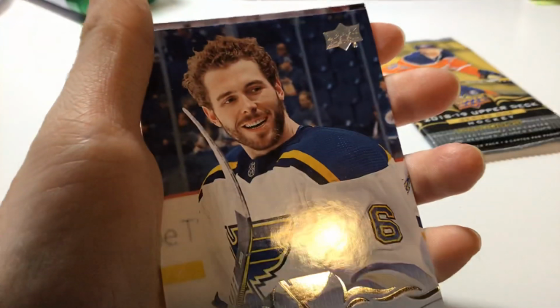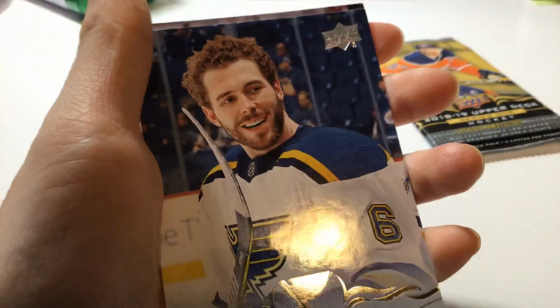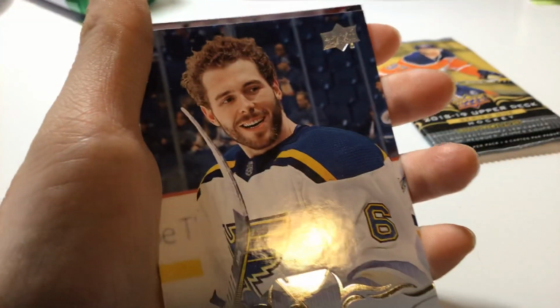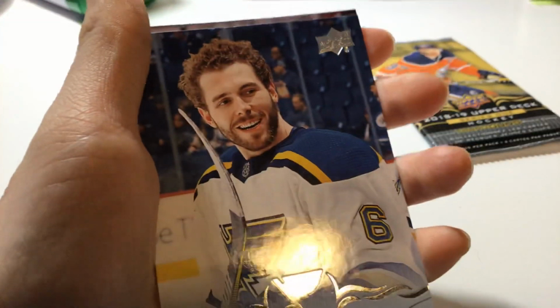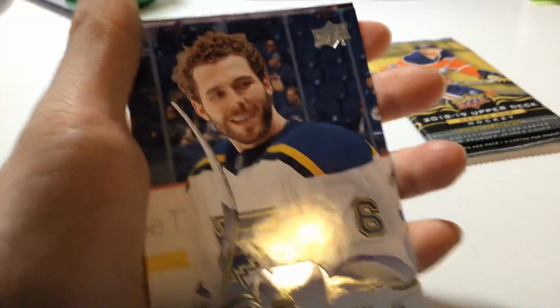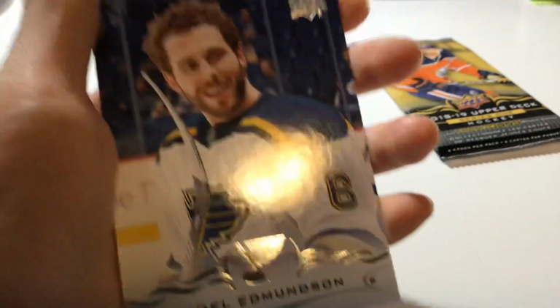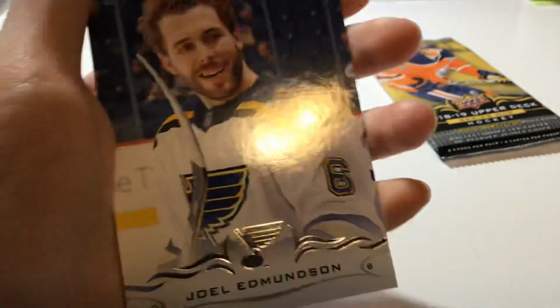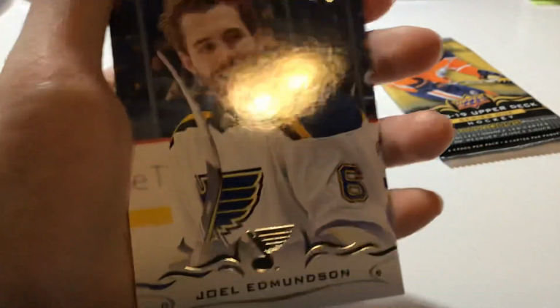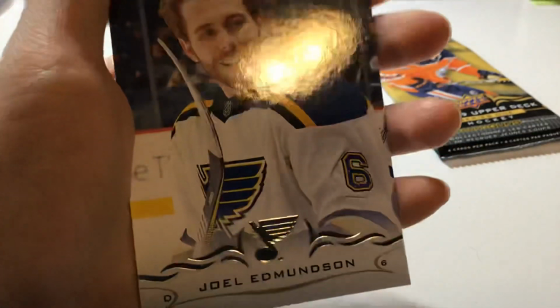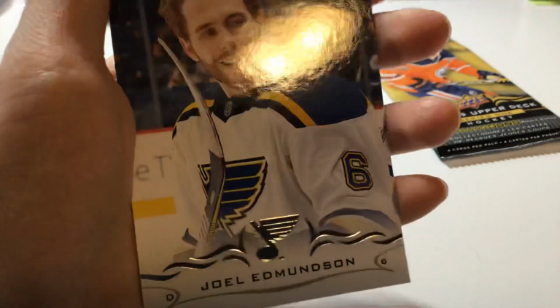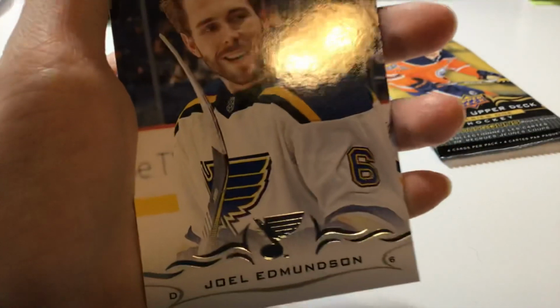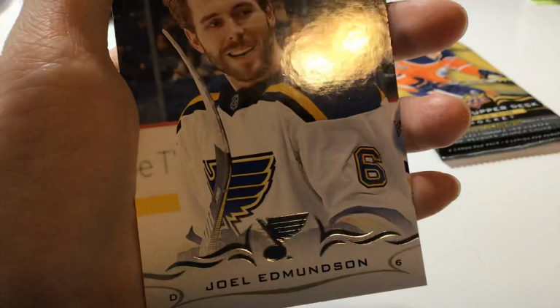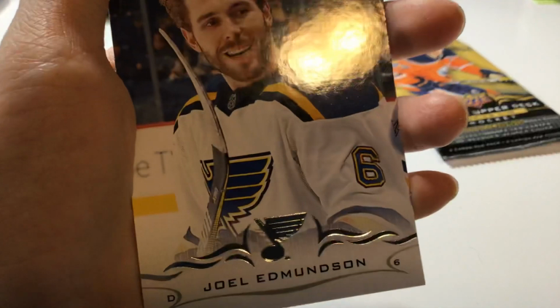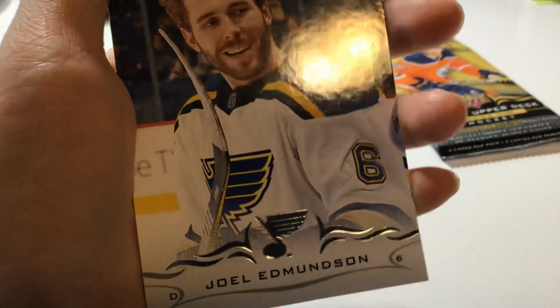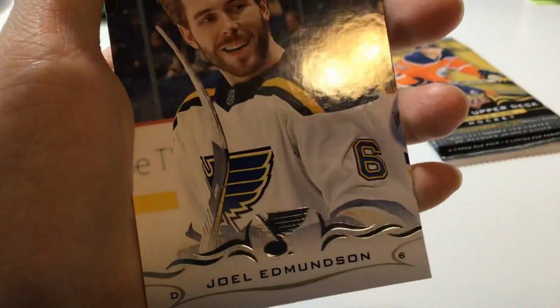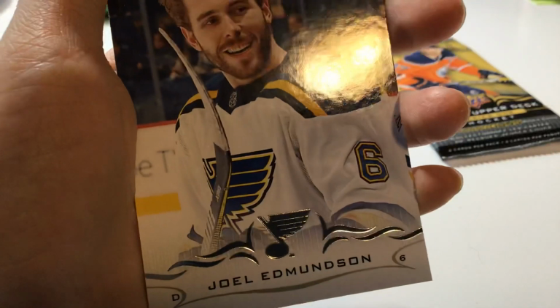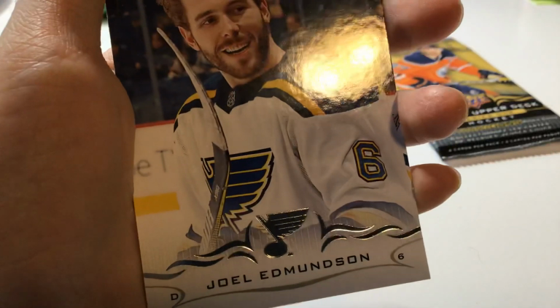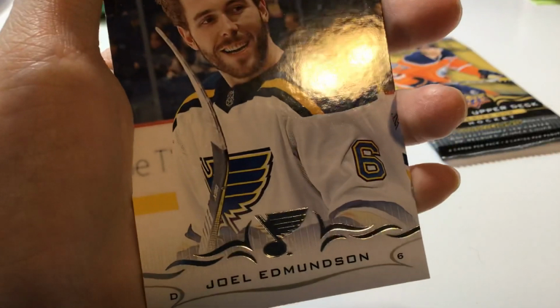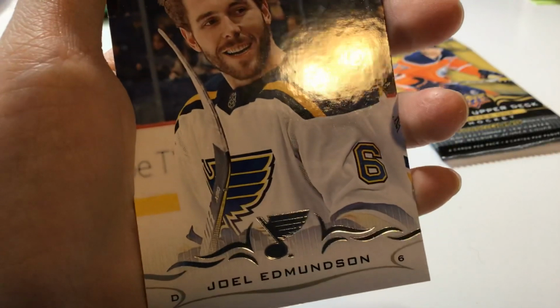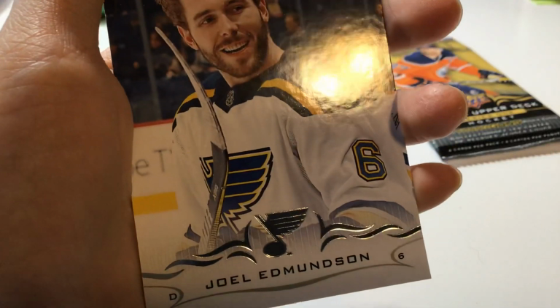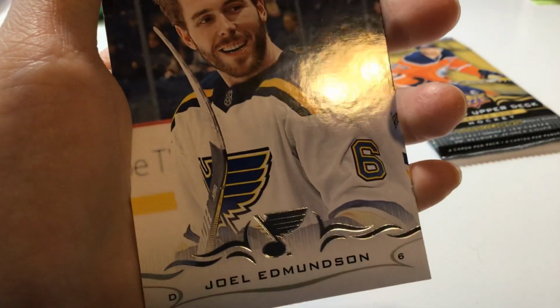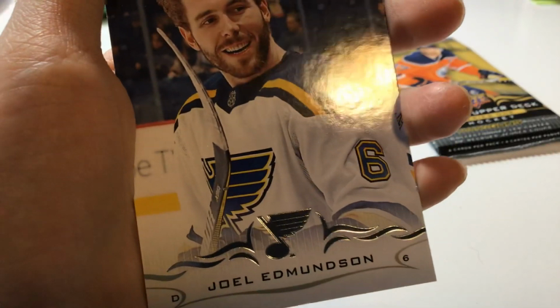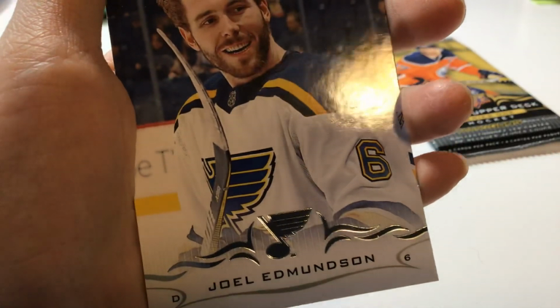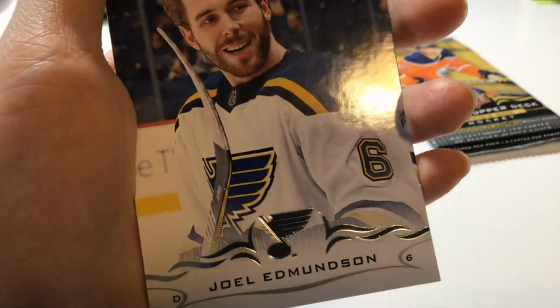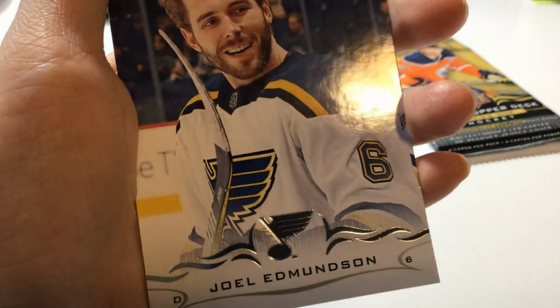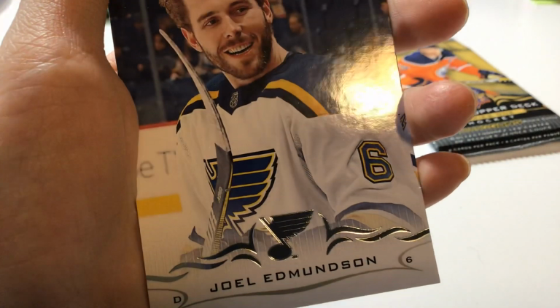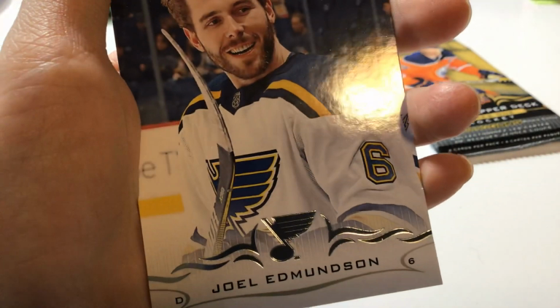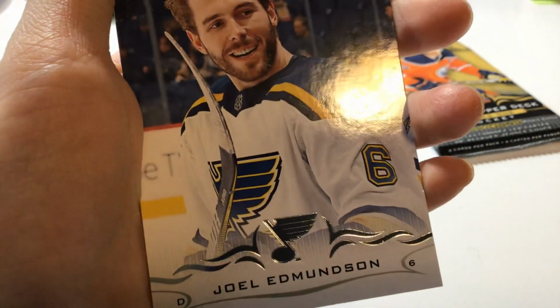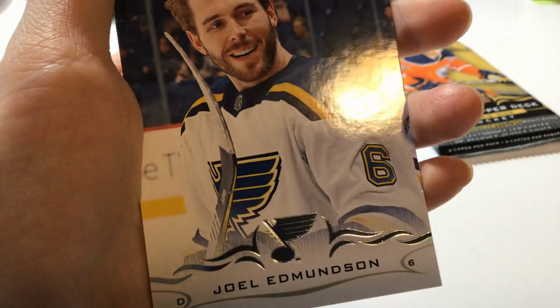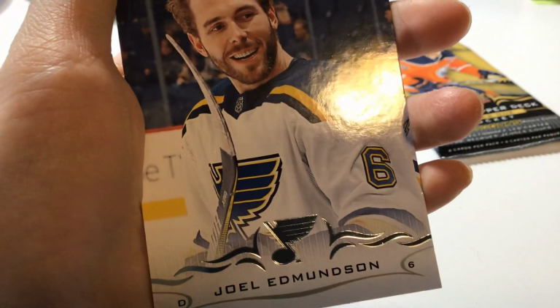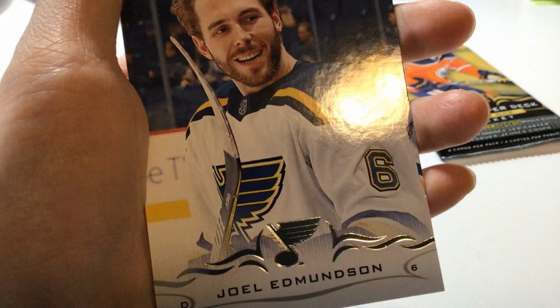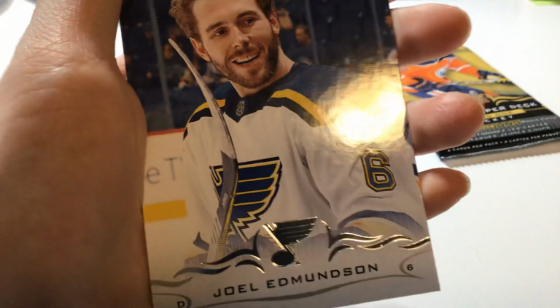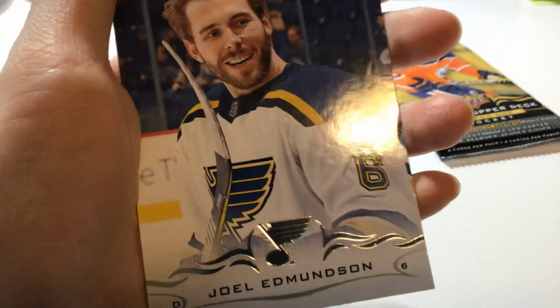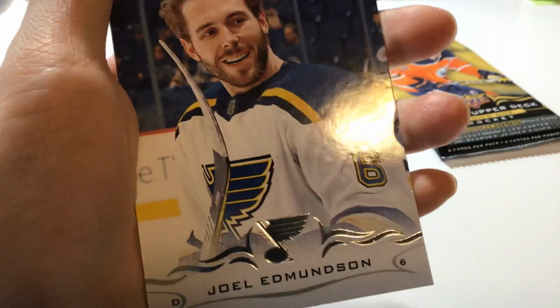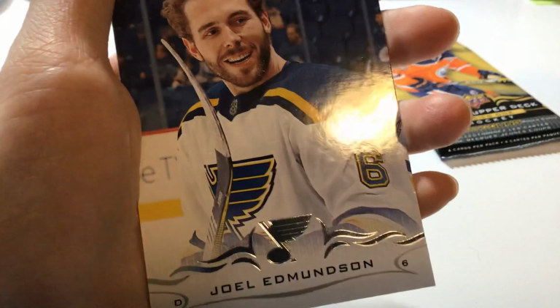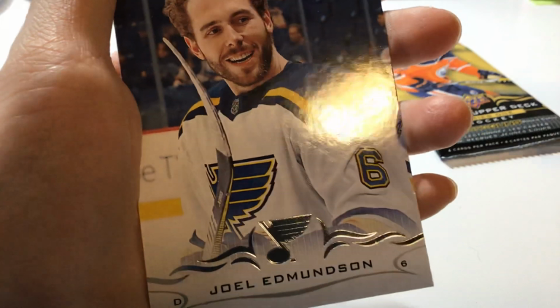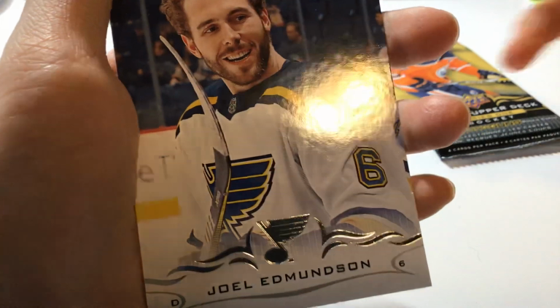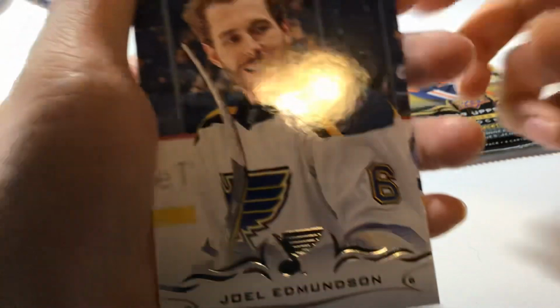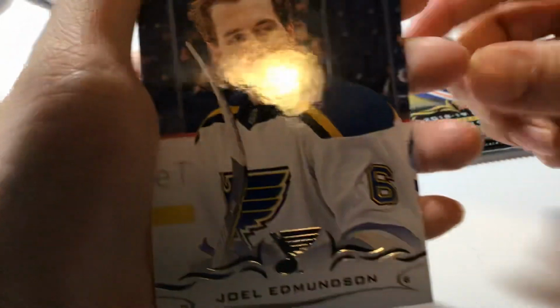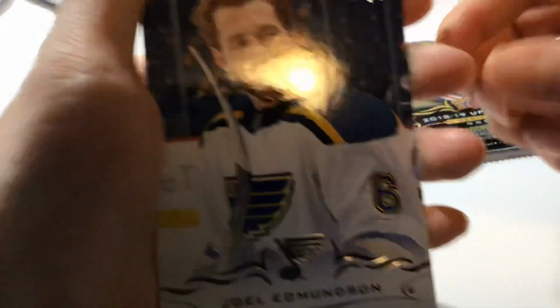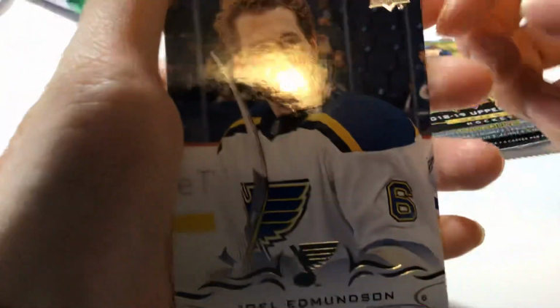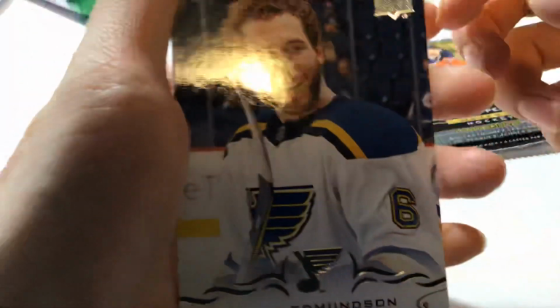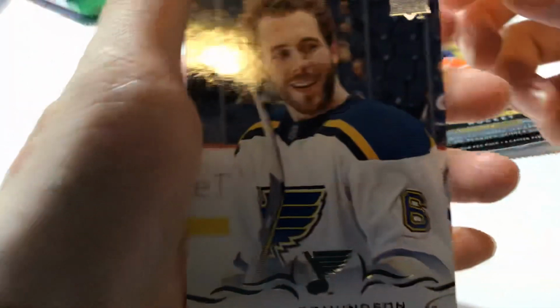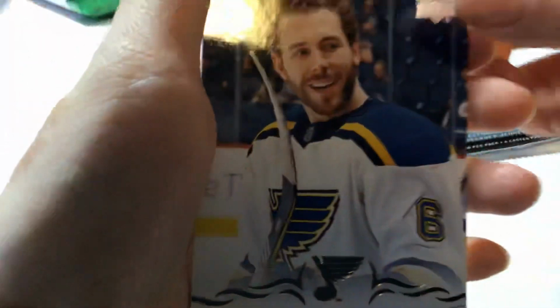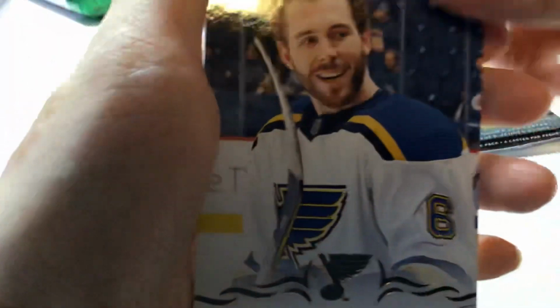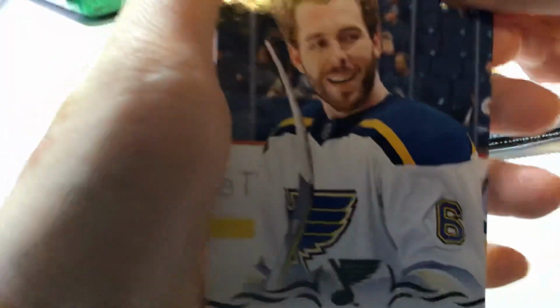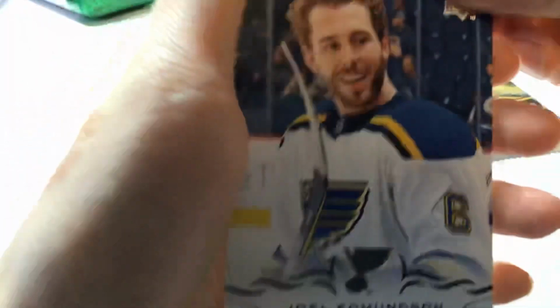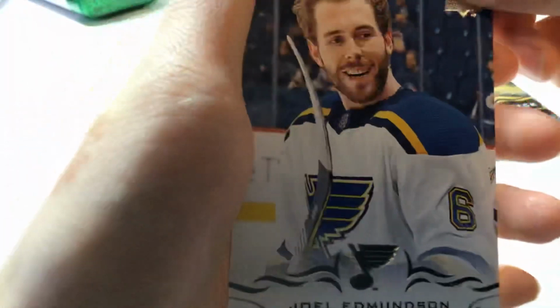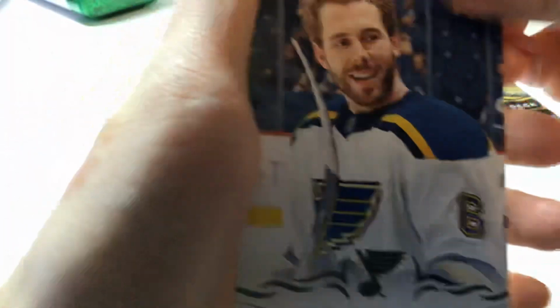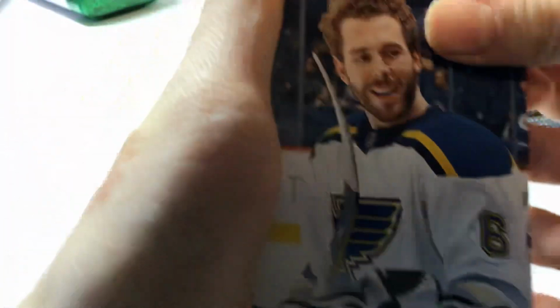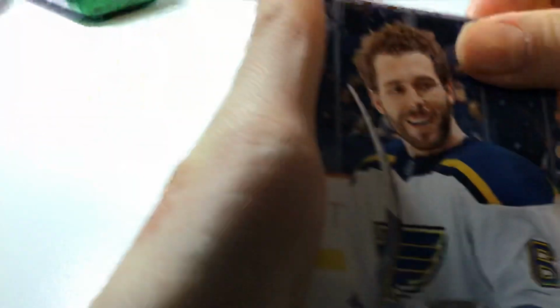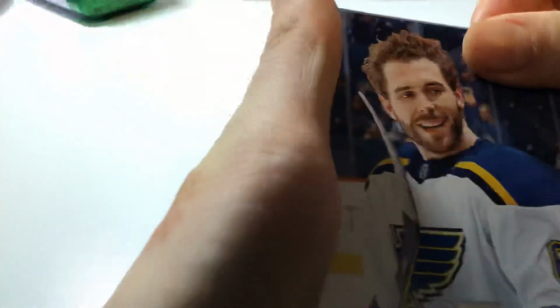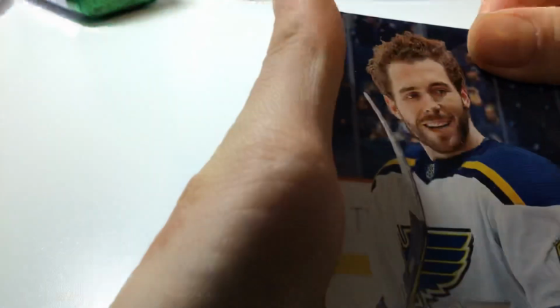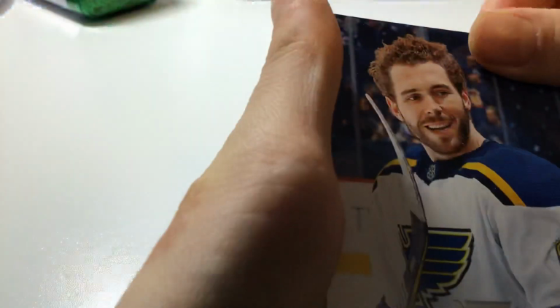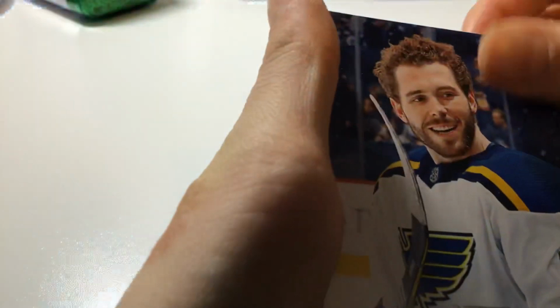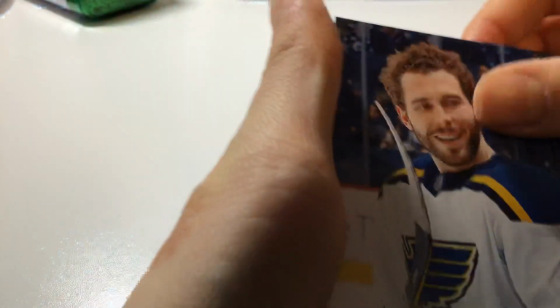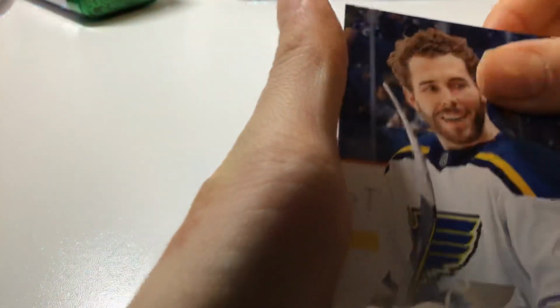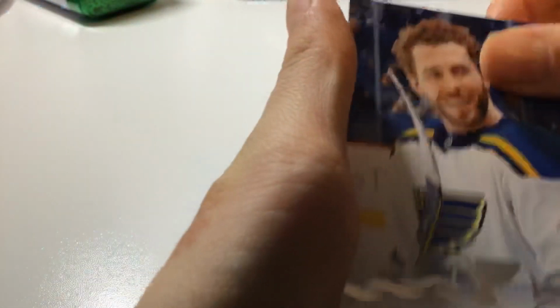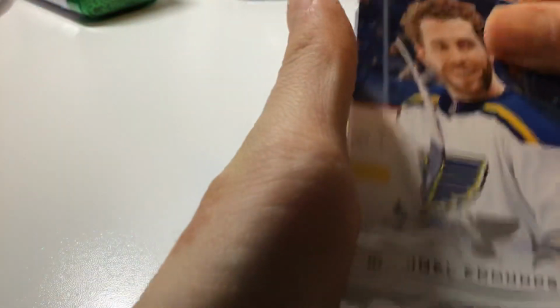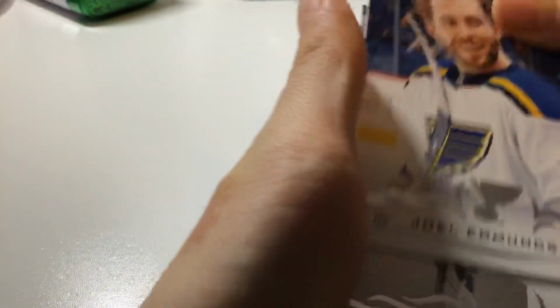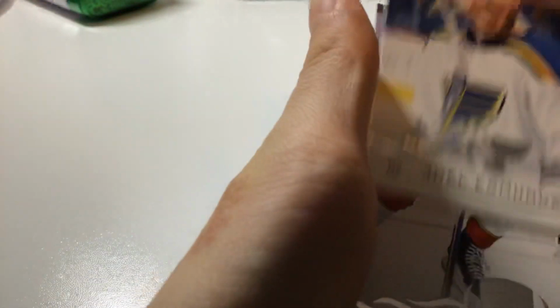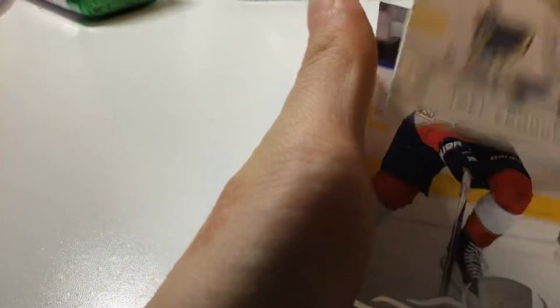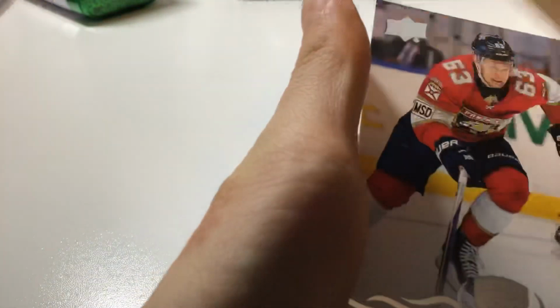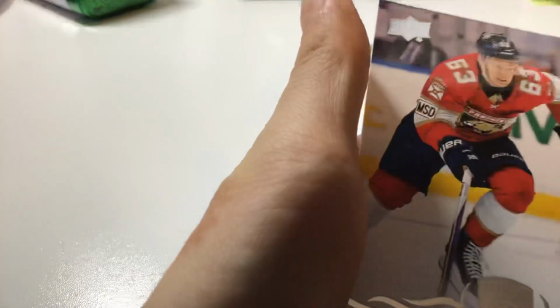Third card, Joel Edmondson, defense, playing for the St. Louis Blues.